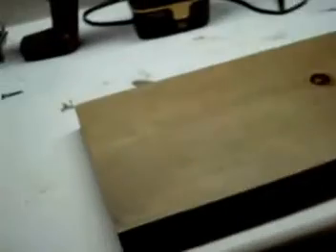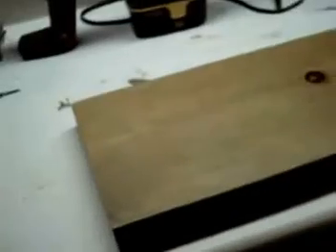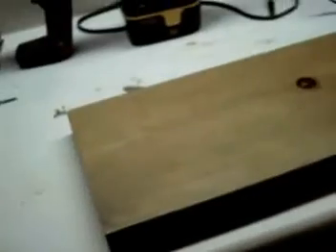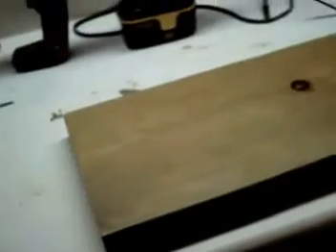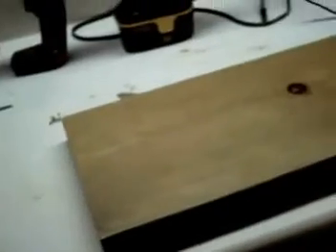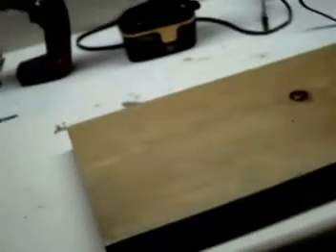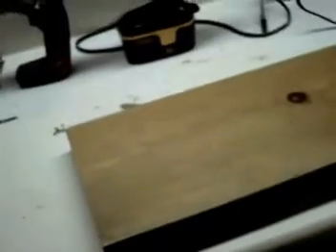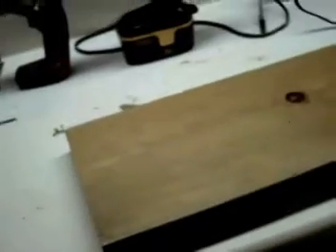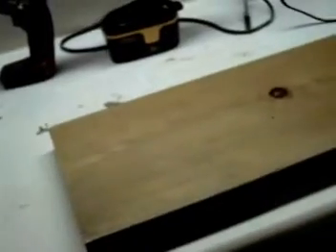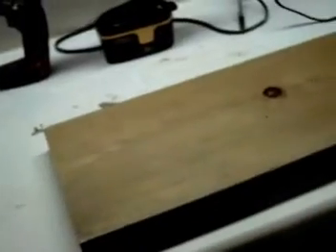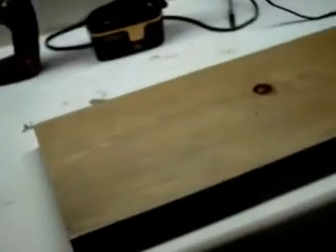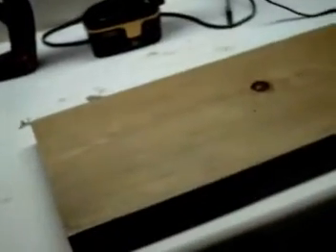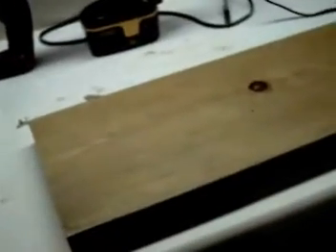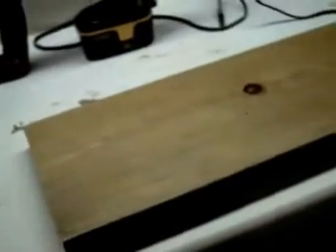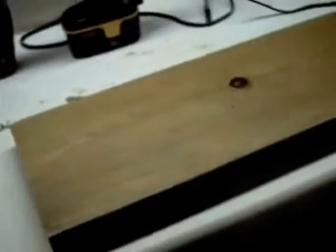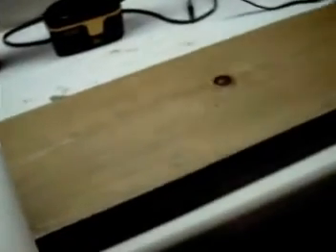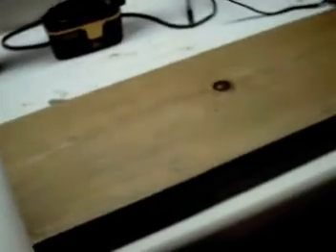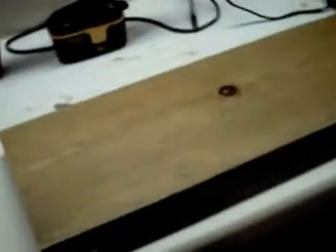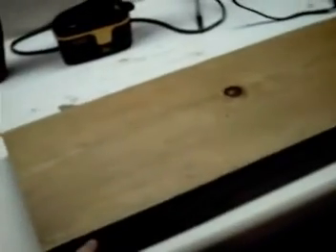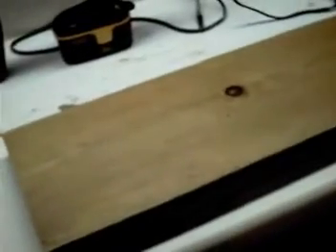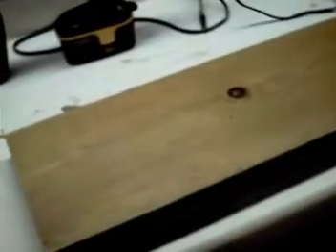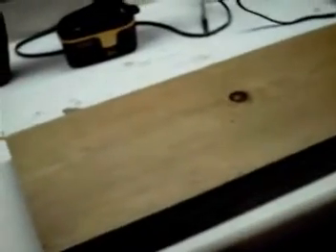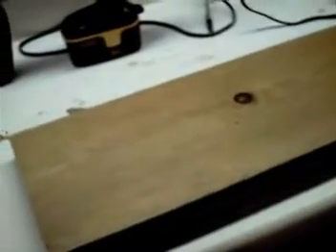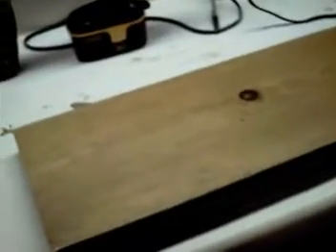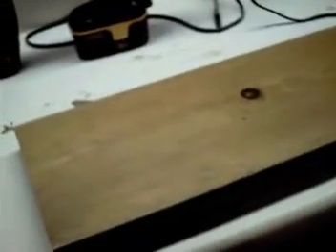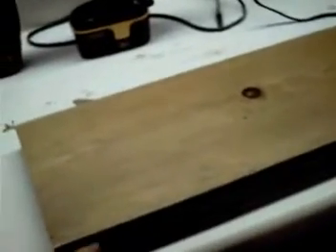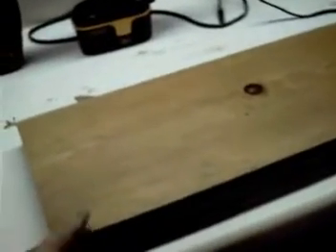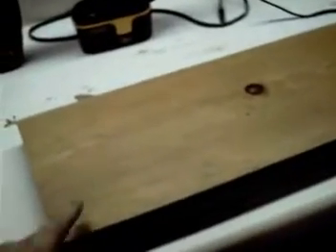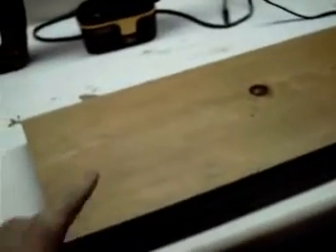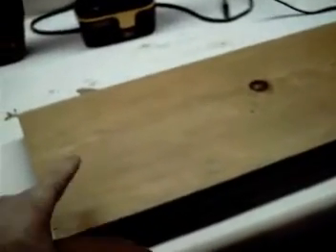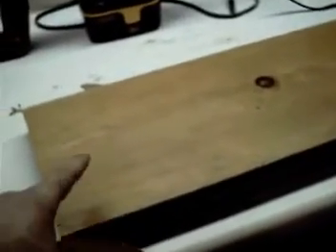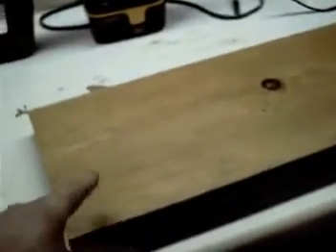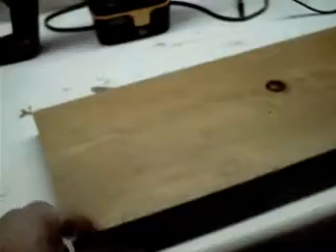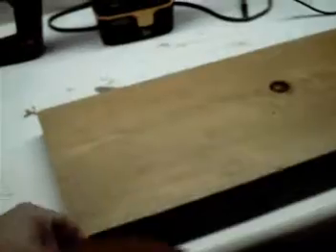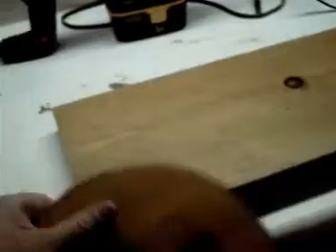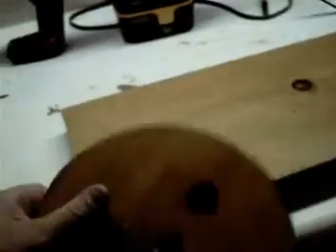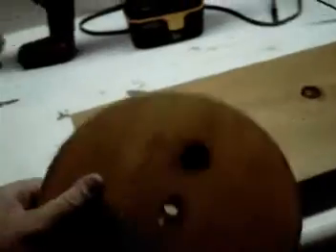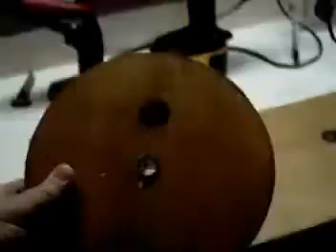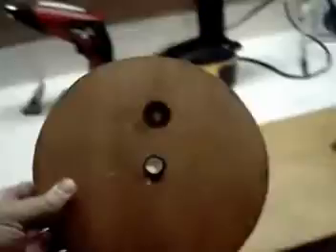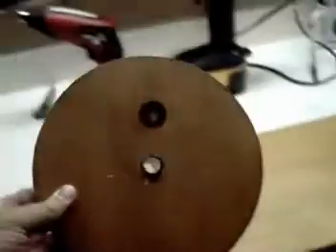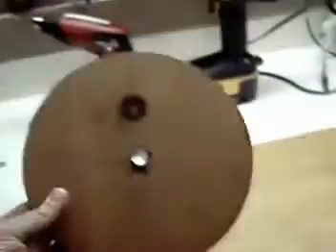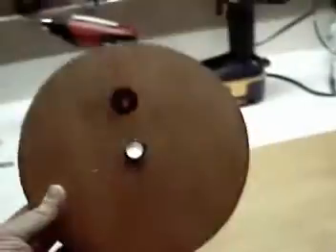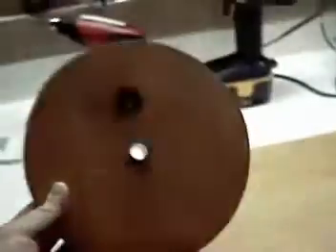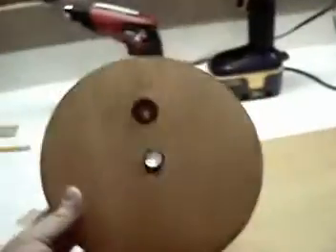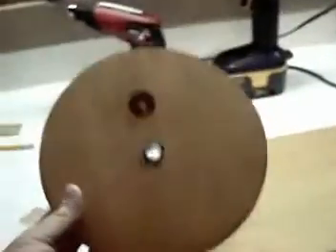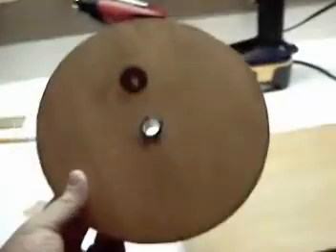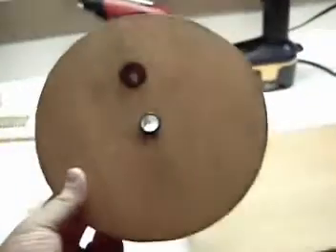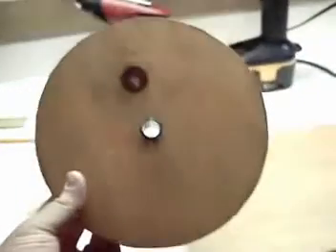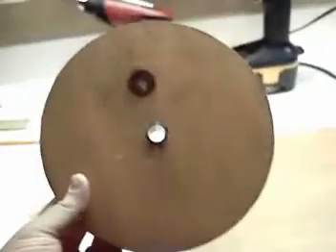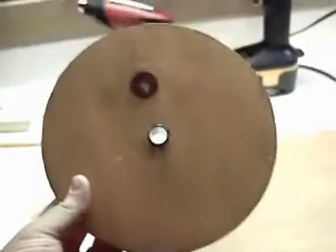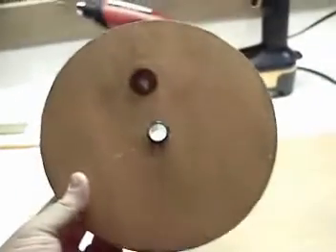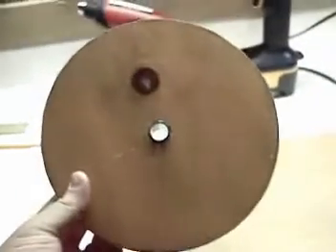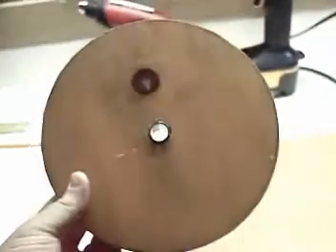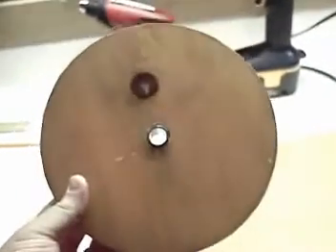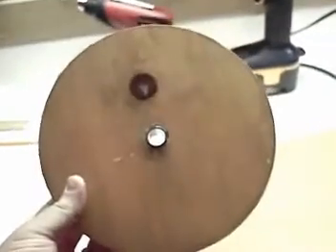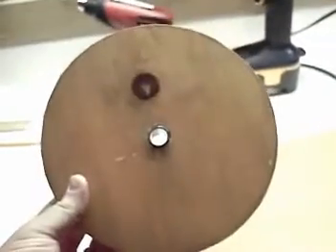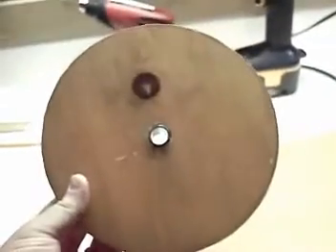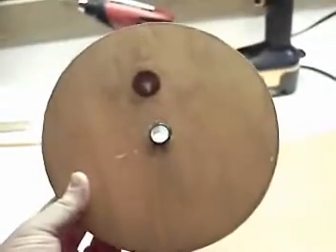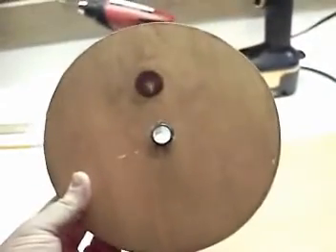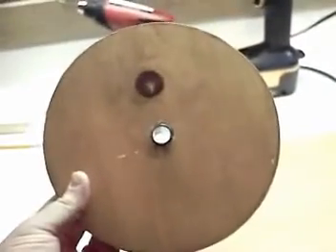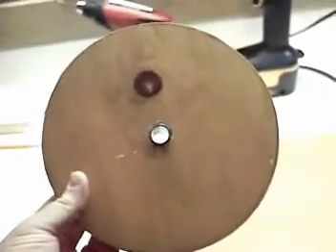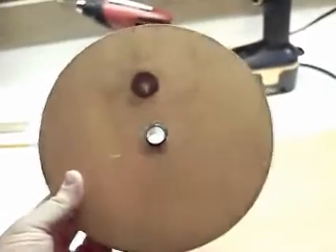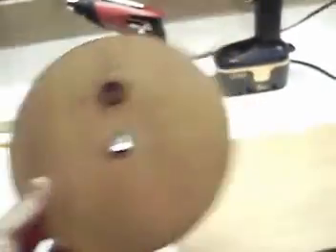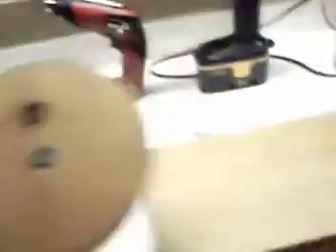Now, I want to turn this piece of wood into this — my eight-inch wheel.